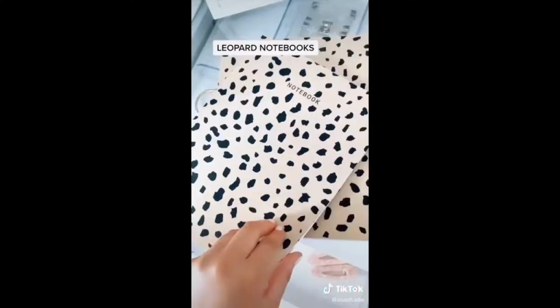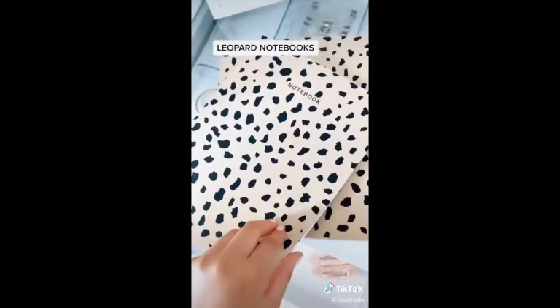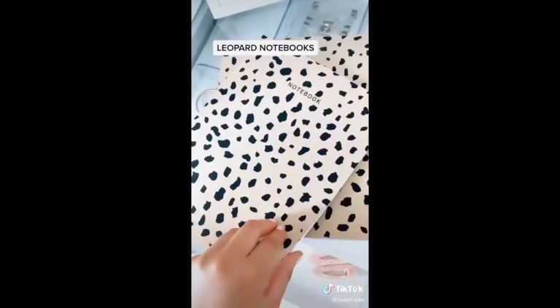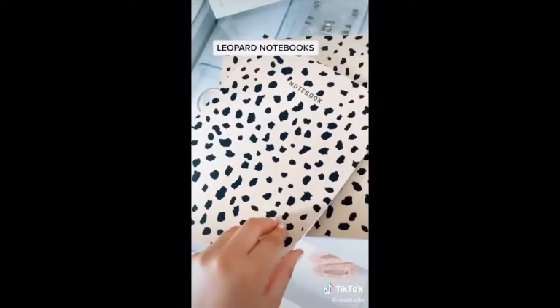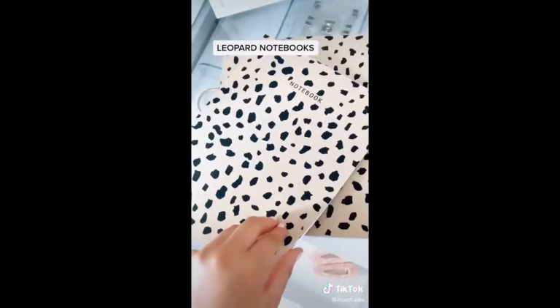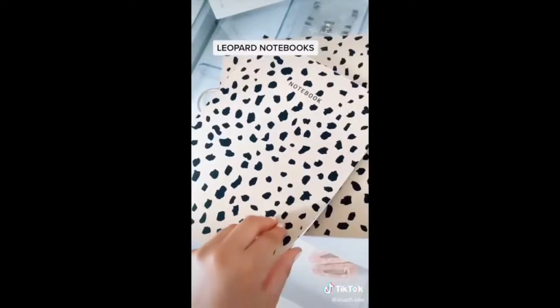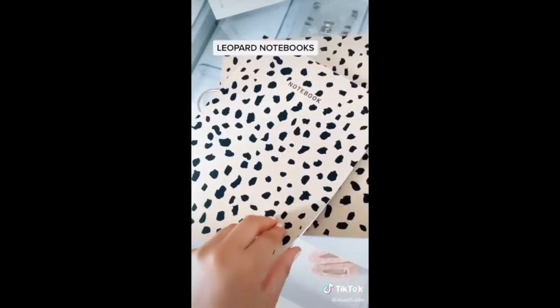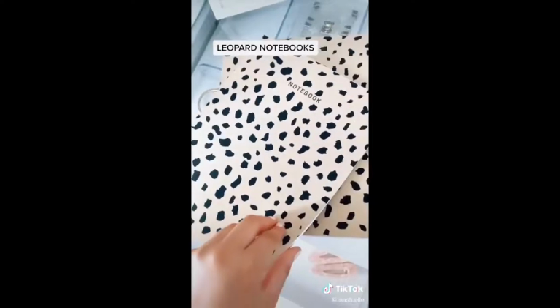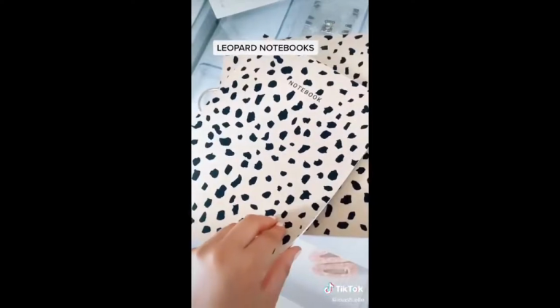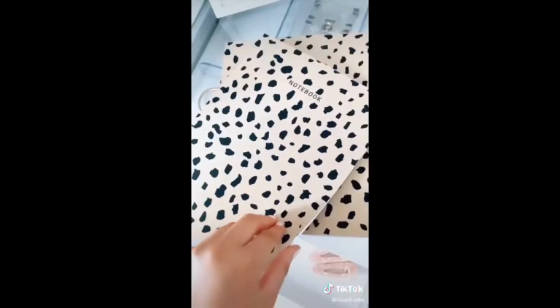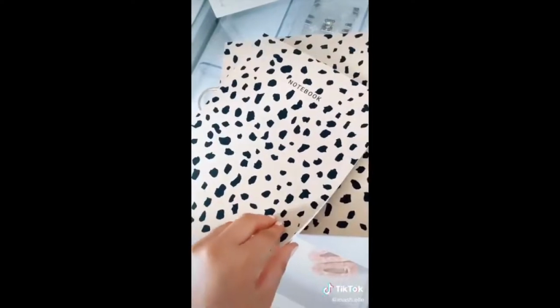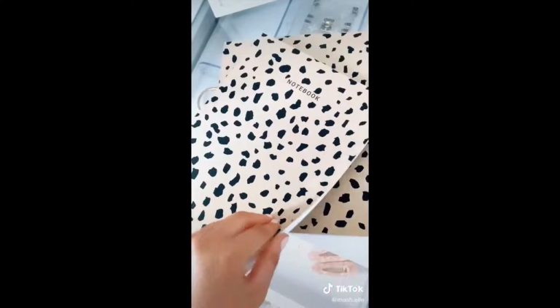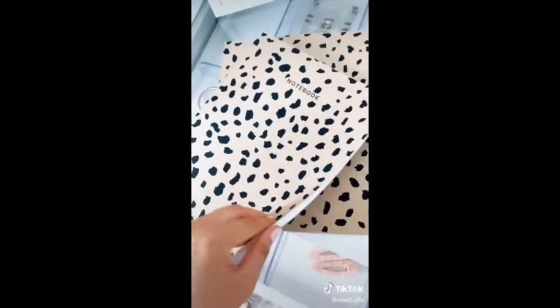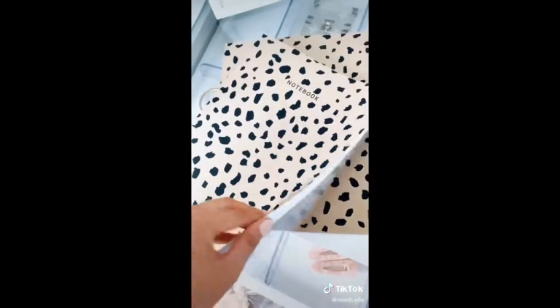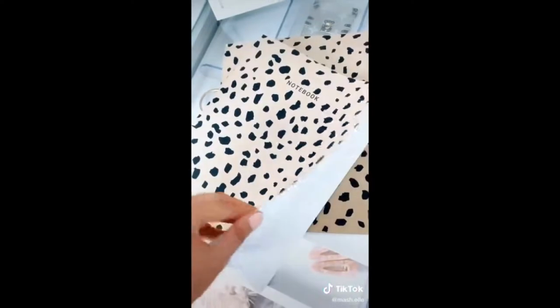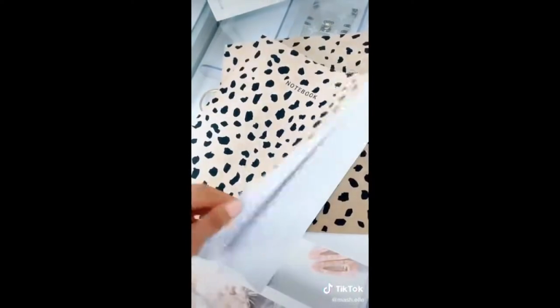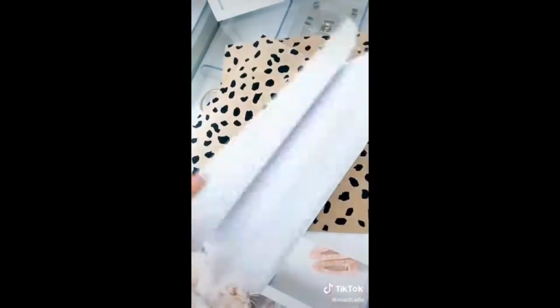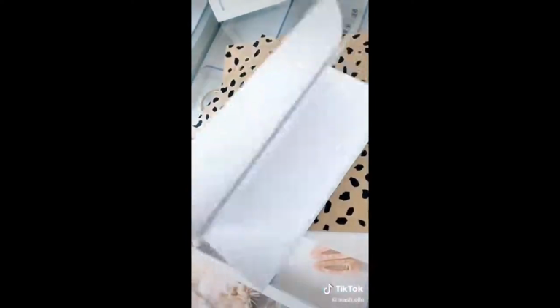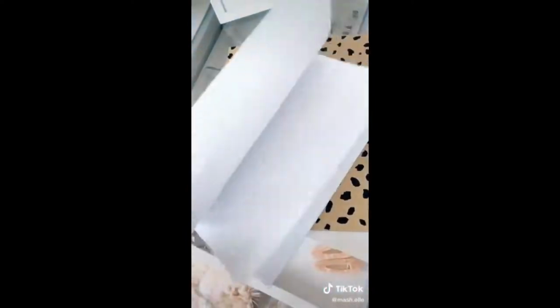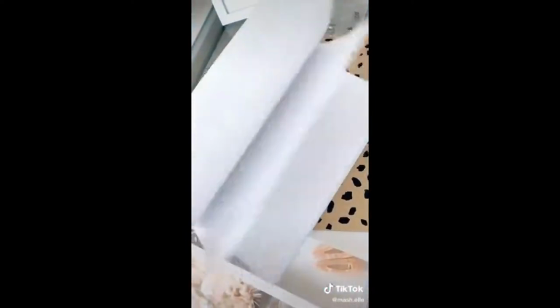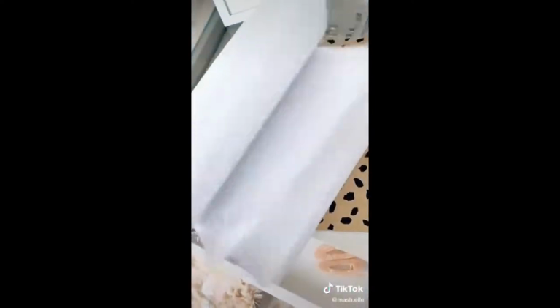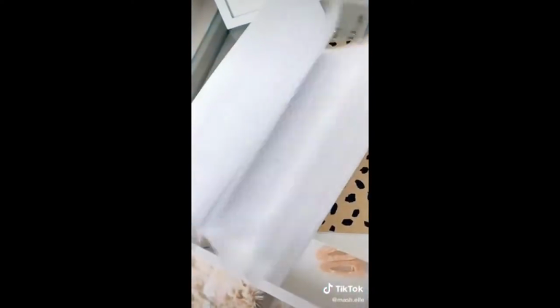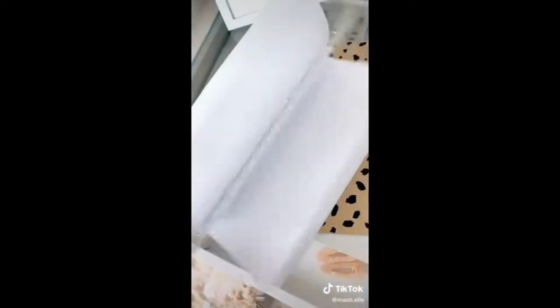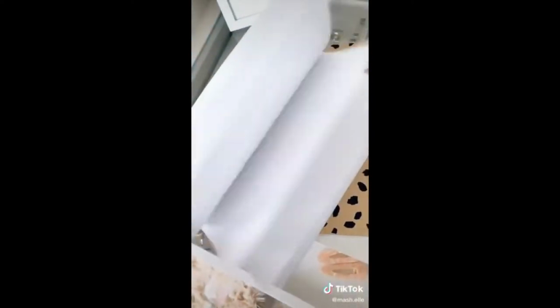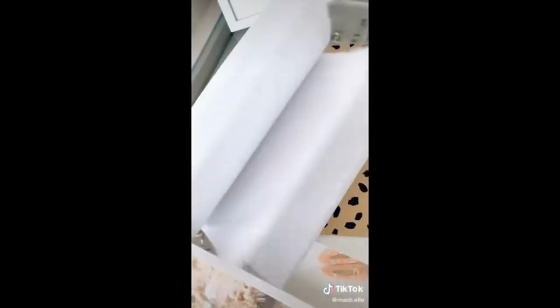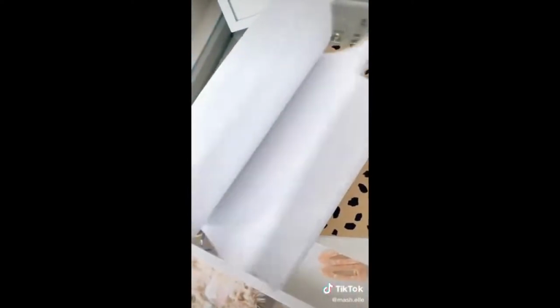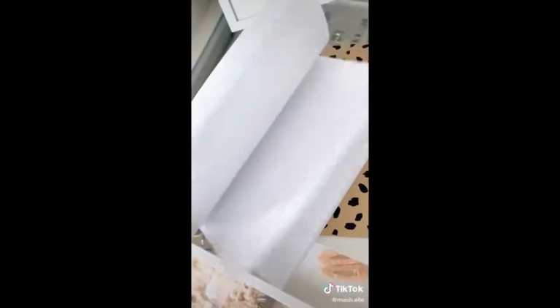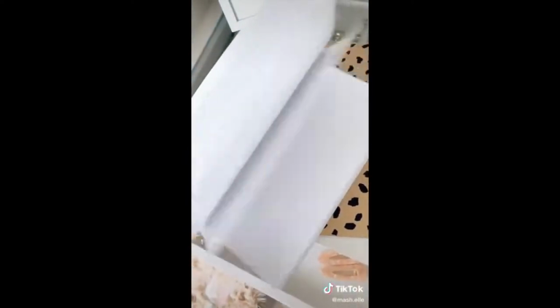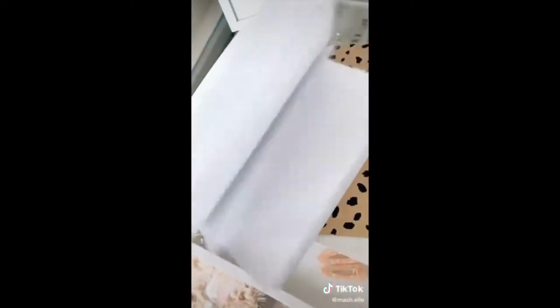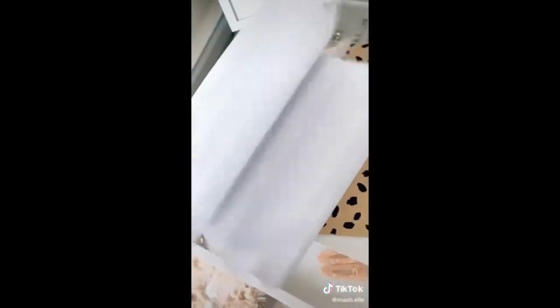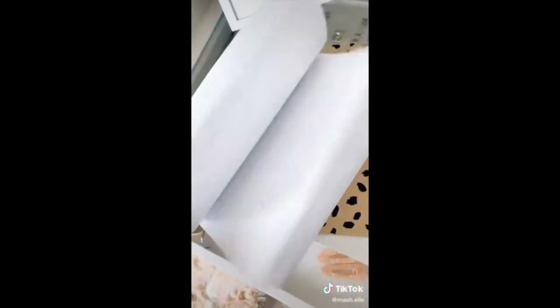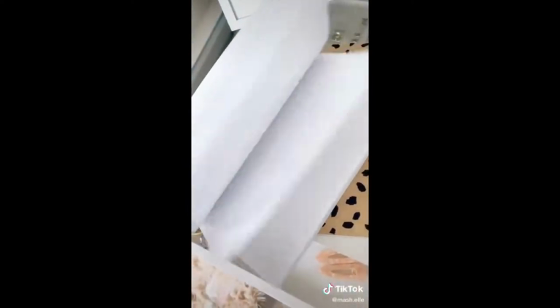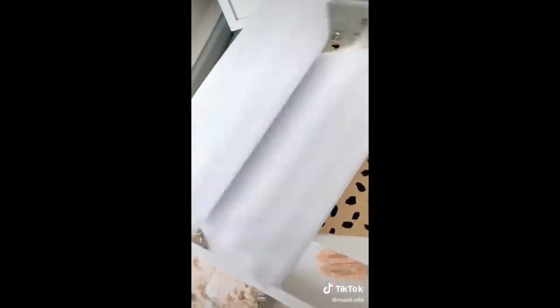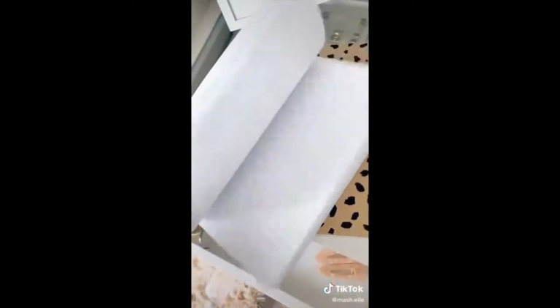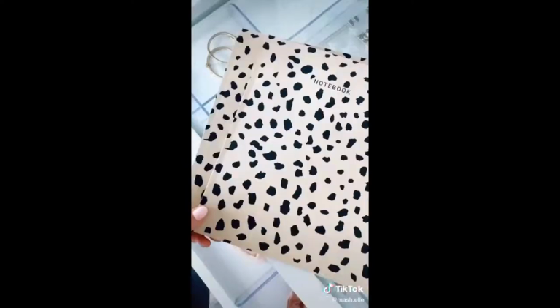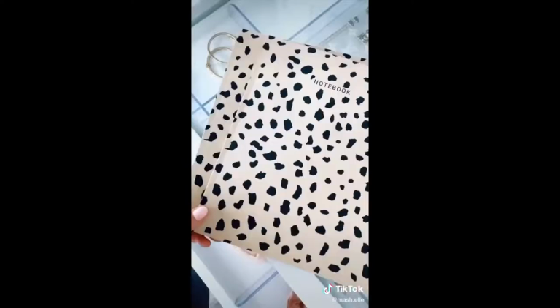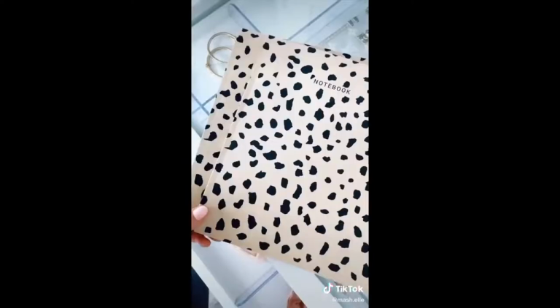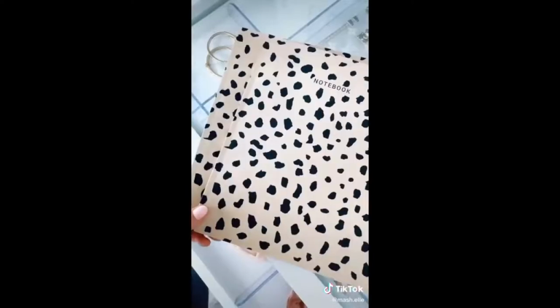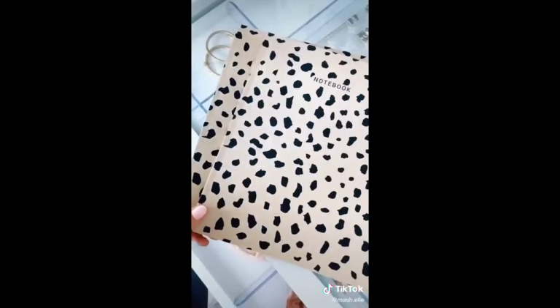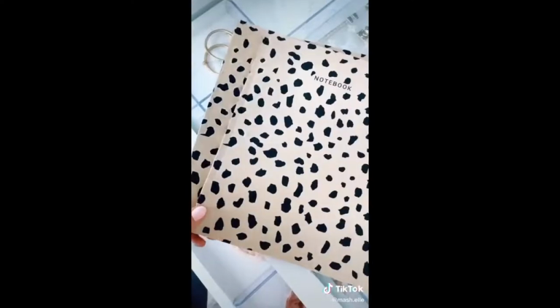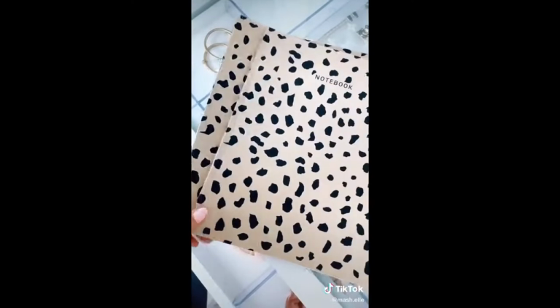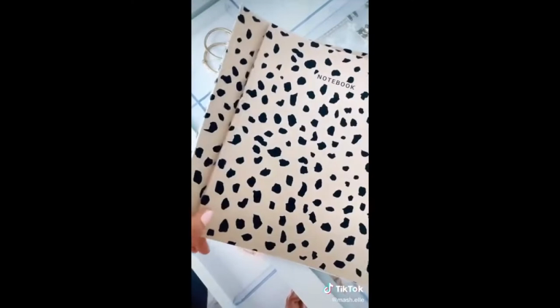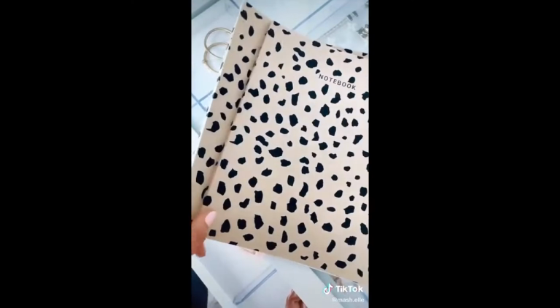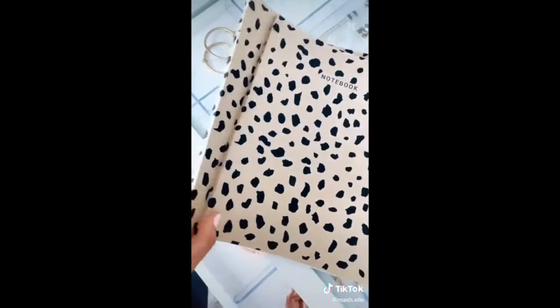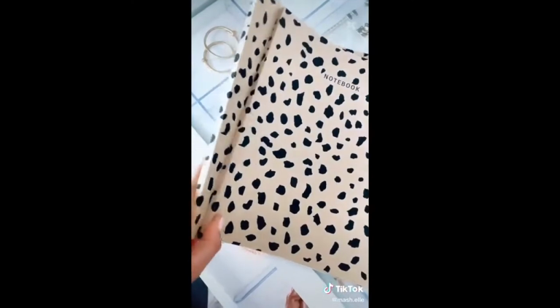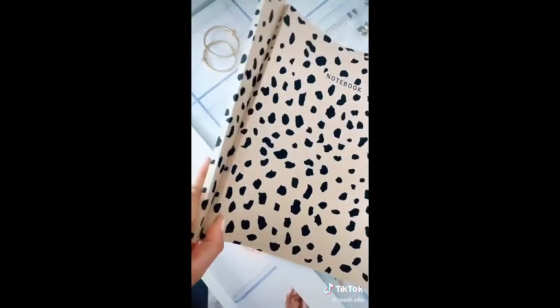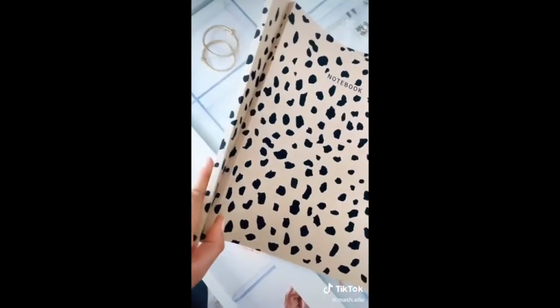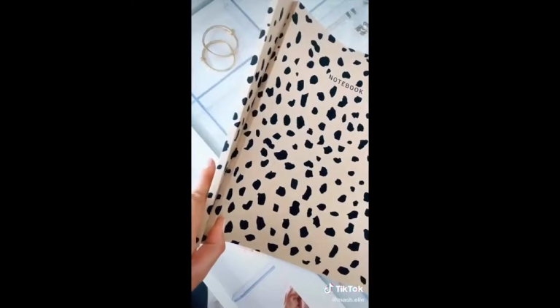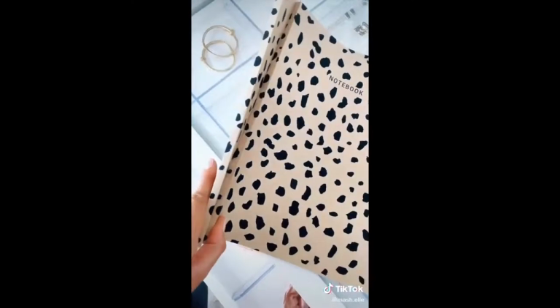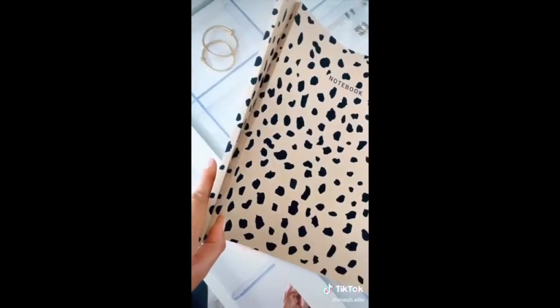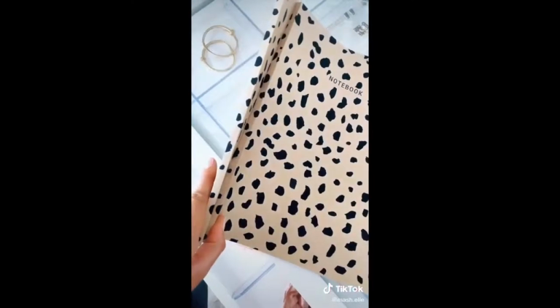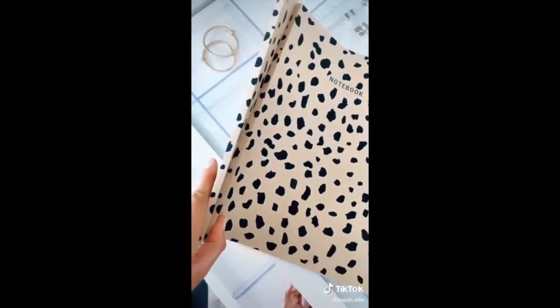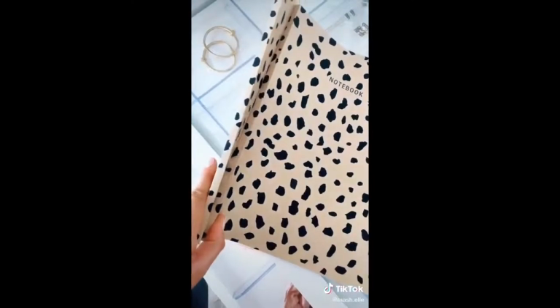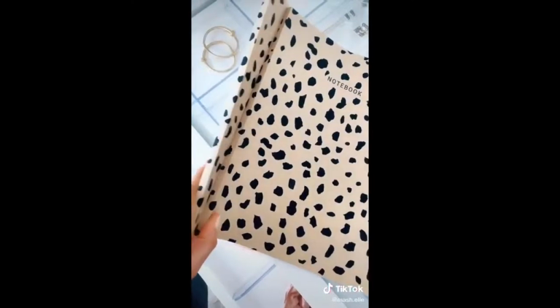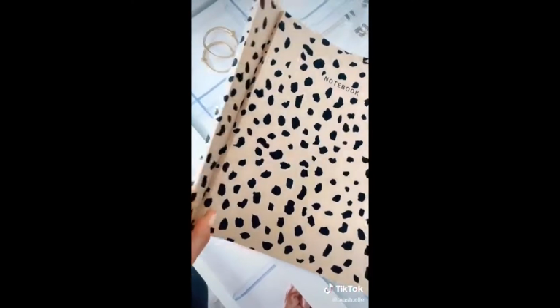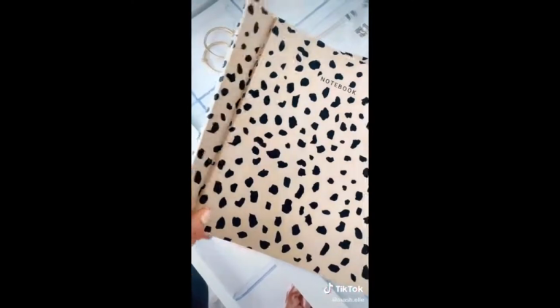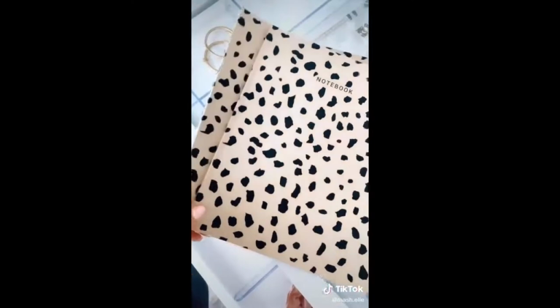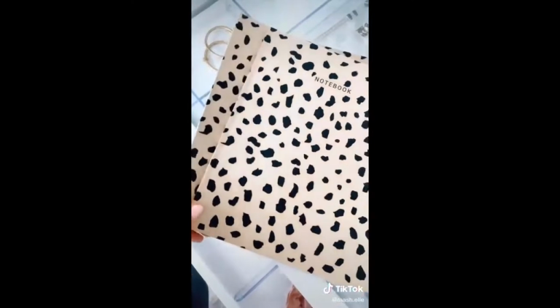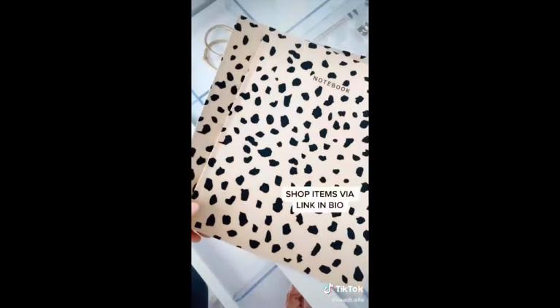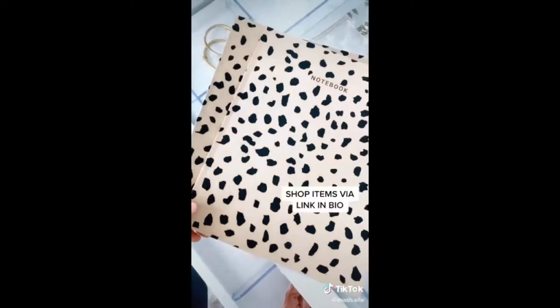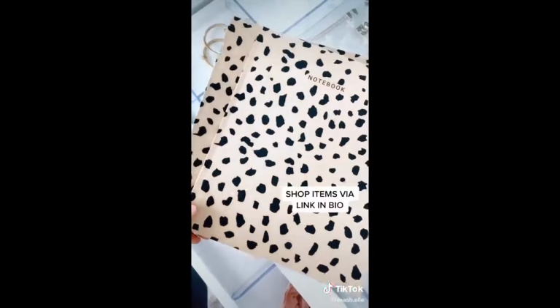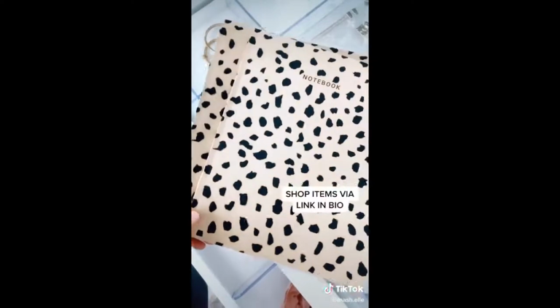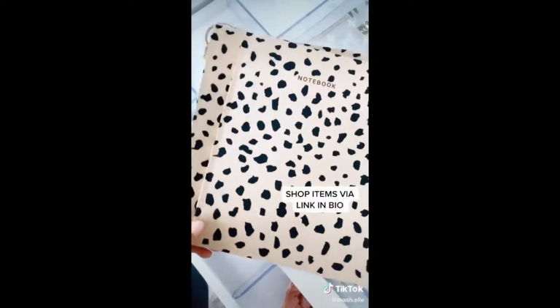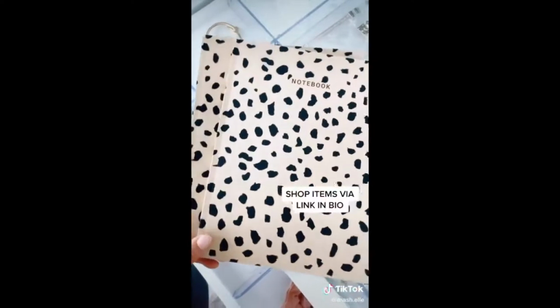Next are these adorable leopard print notebooks — they're full size, super lightweight, and have tons of pages you can fill. They come in a pack of two, so you can either use both or give one to your bestie.